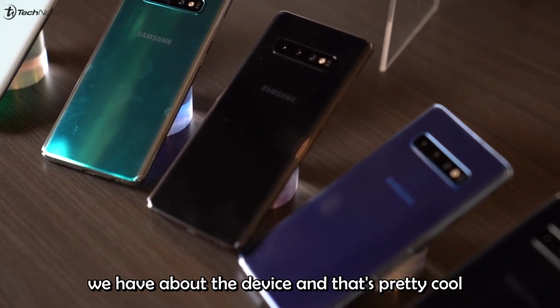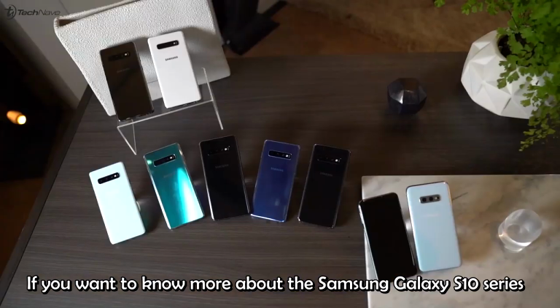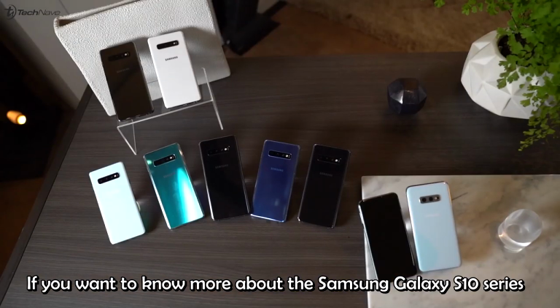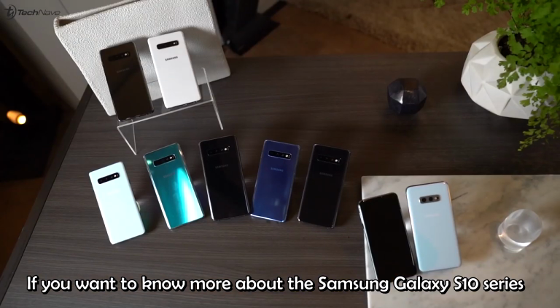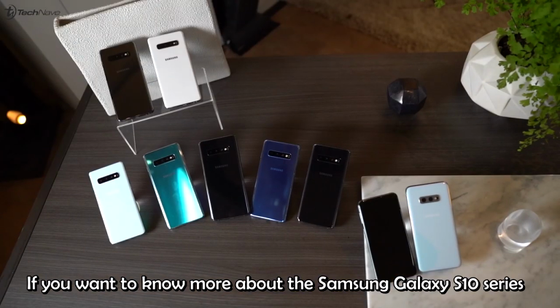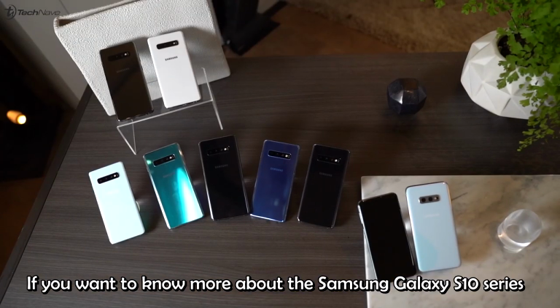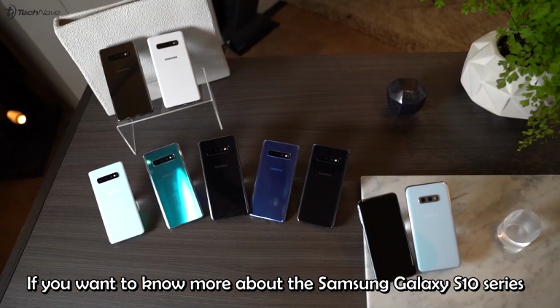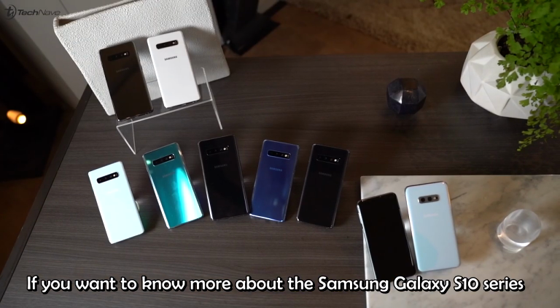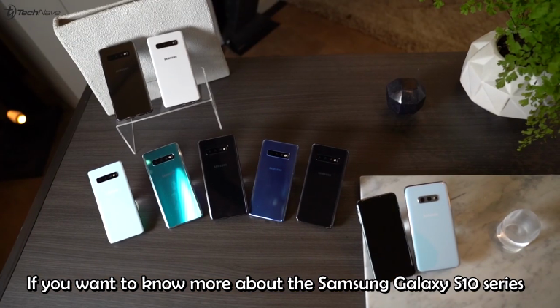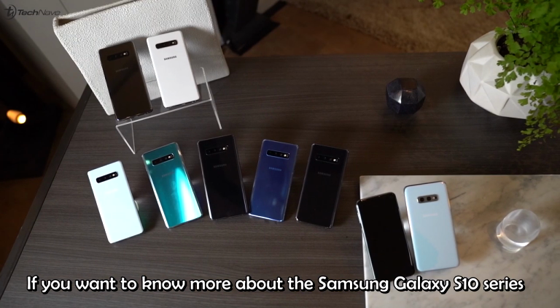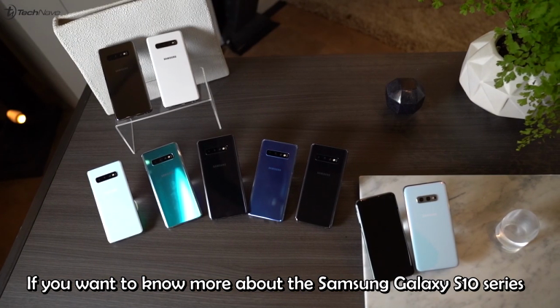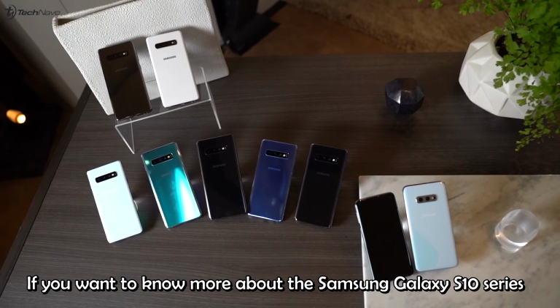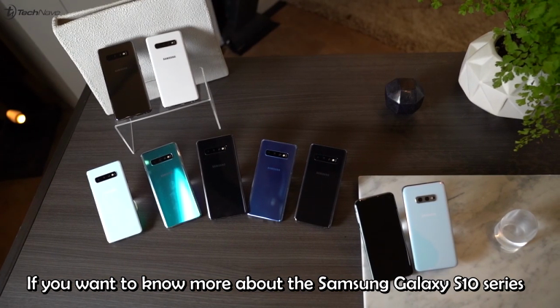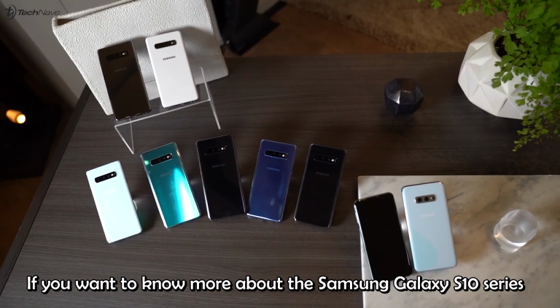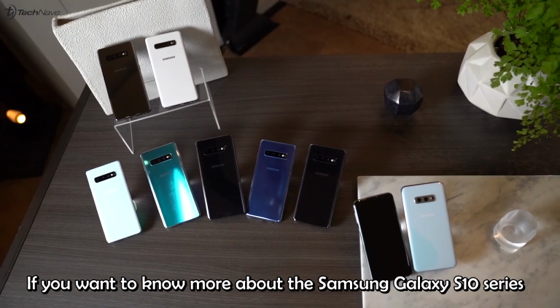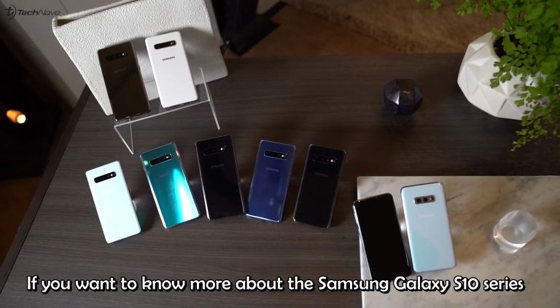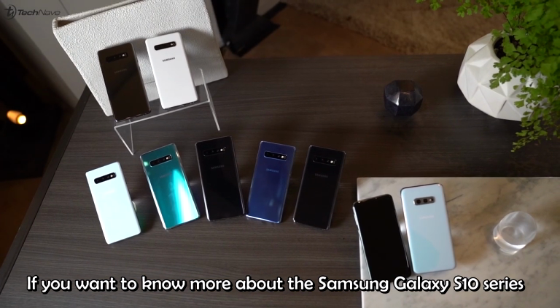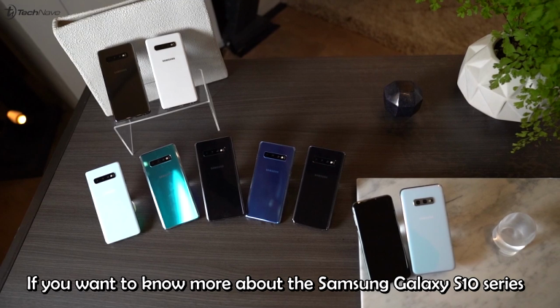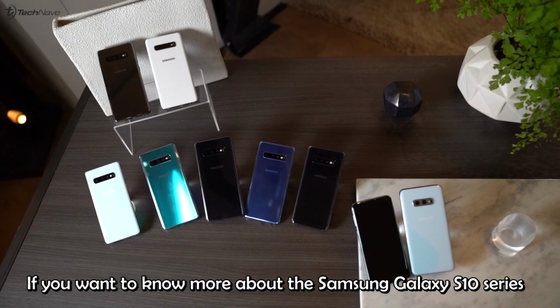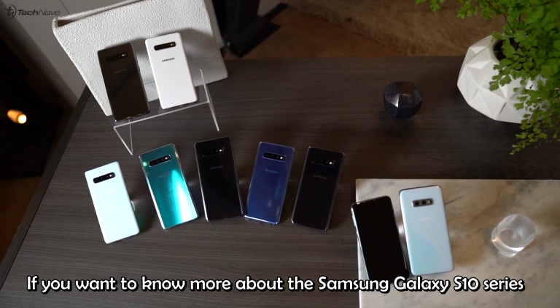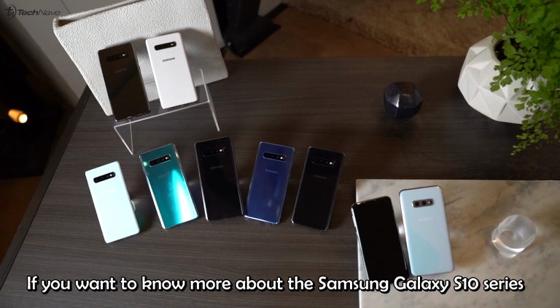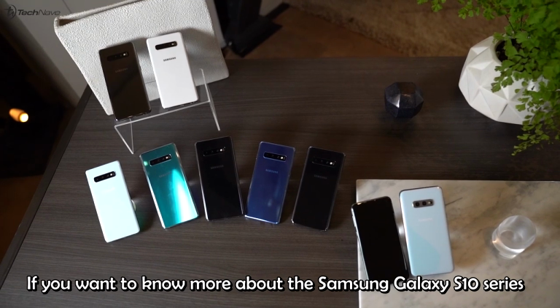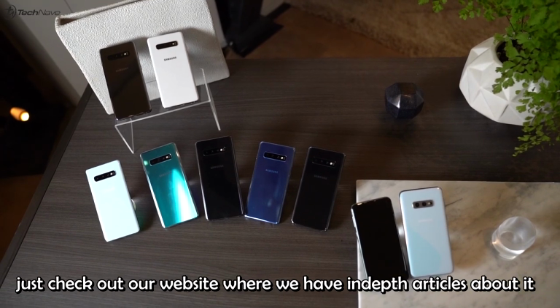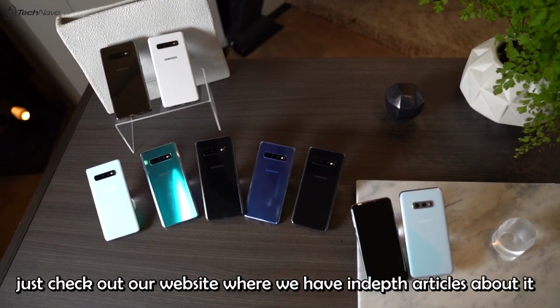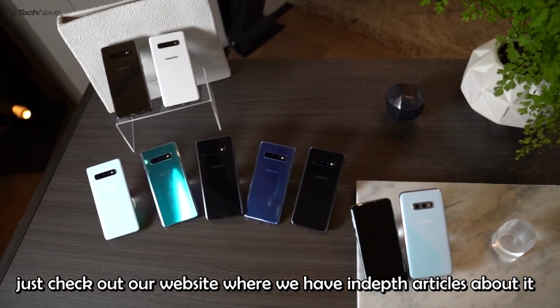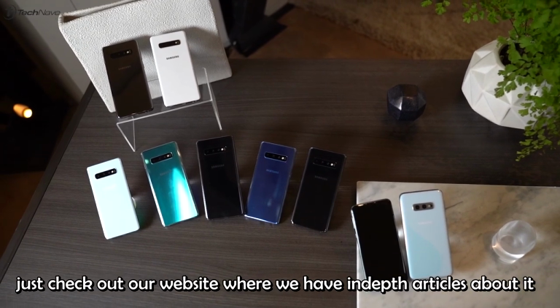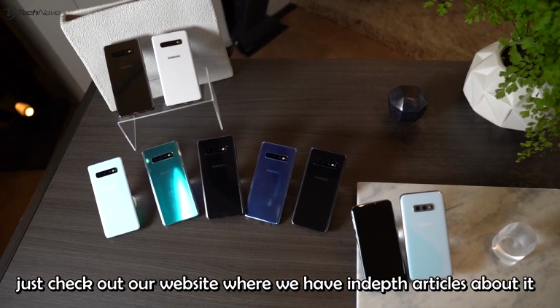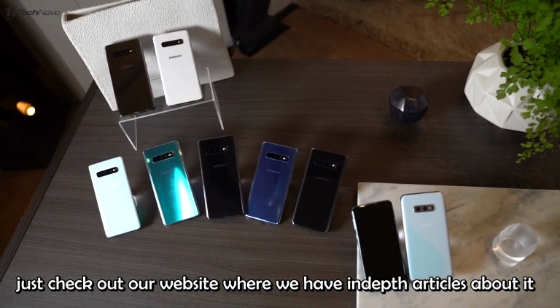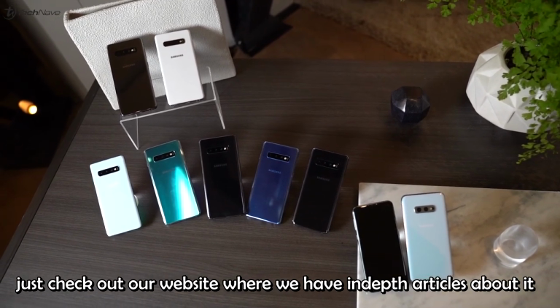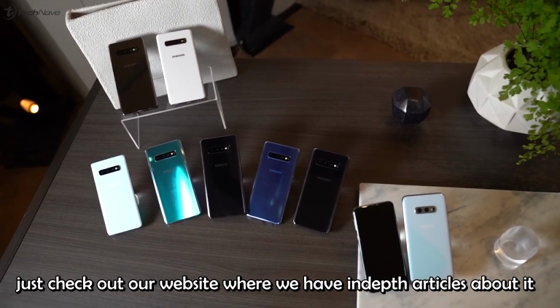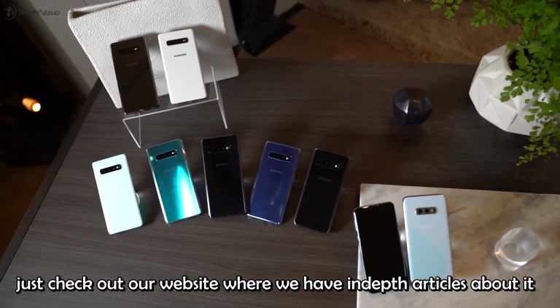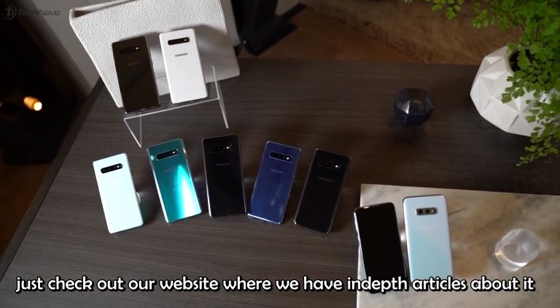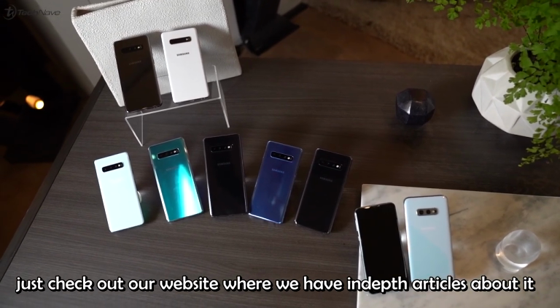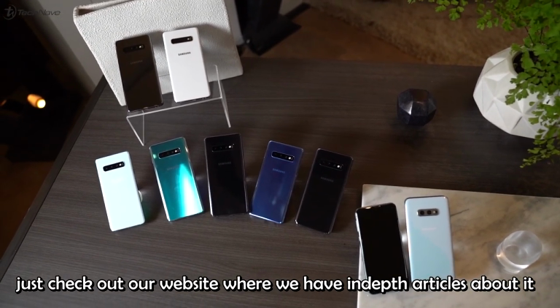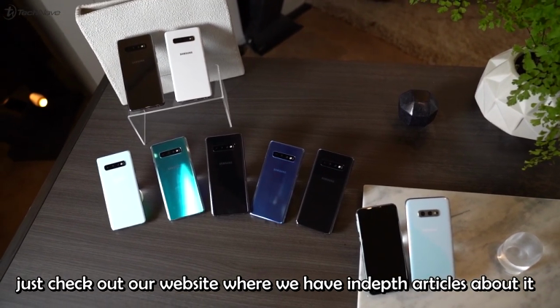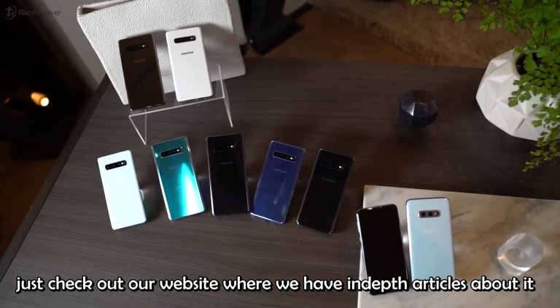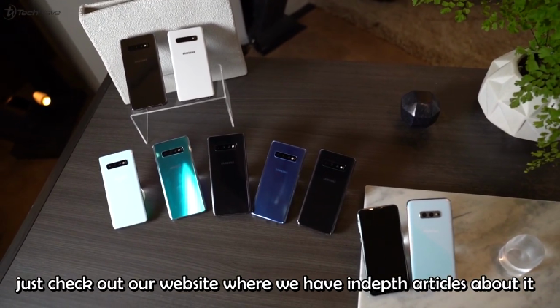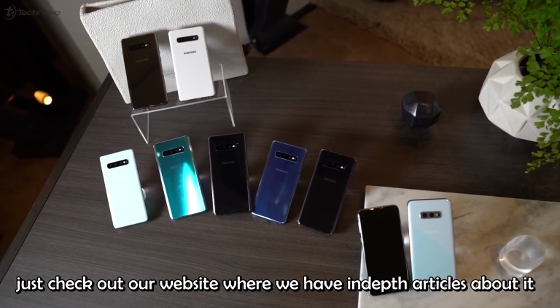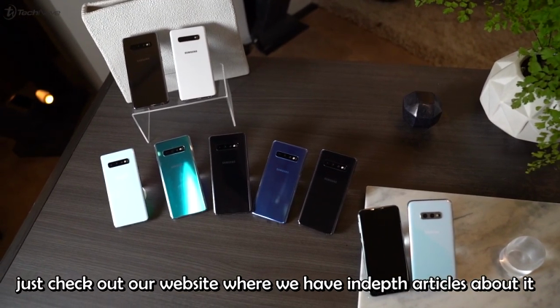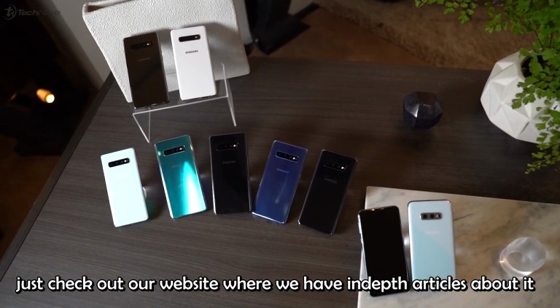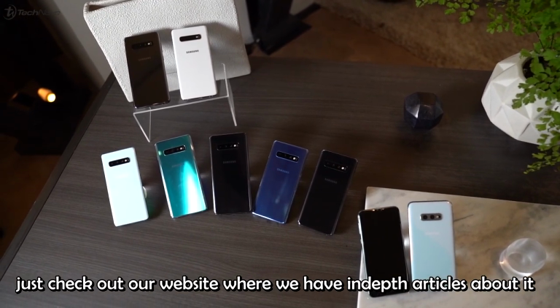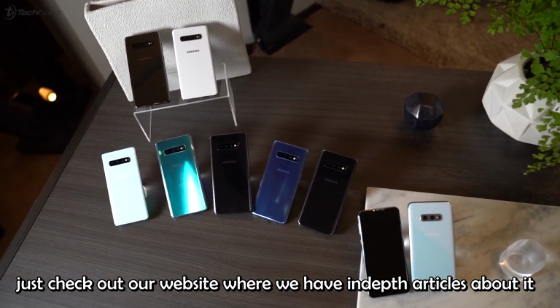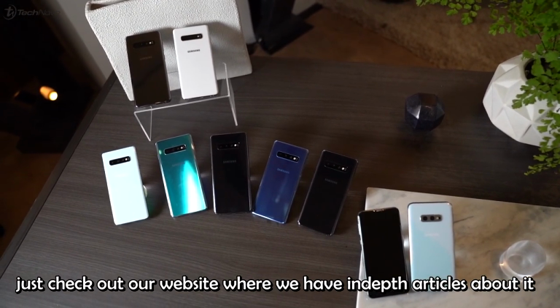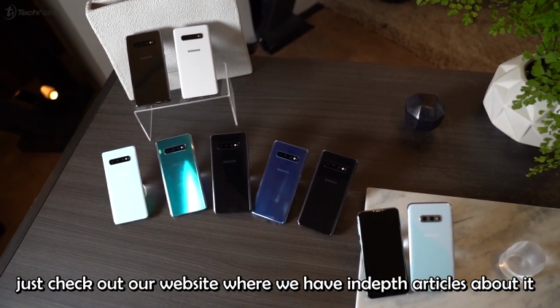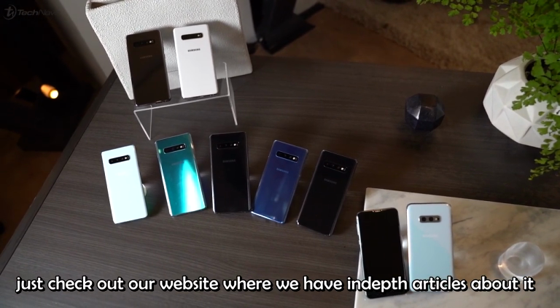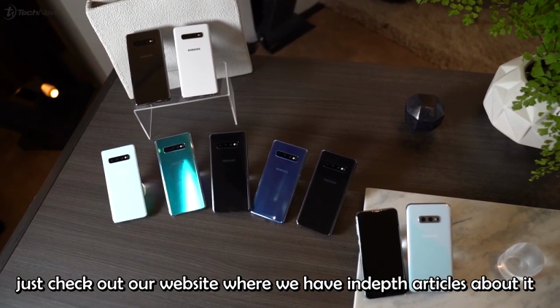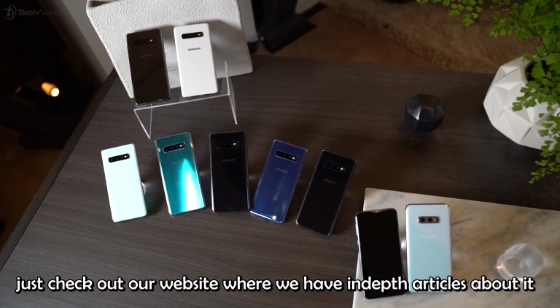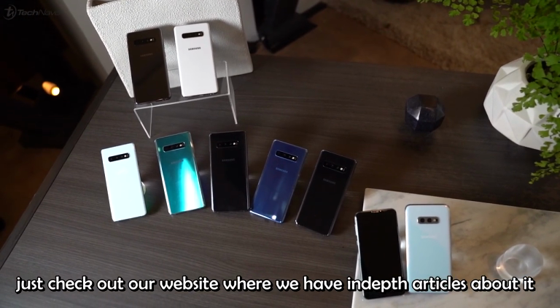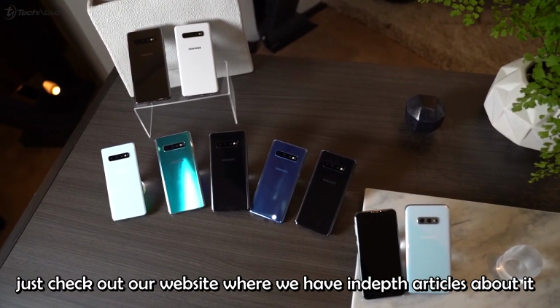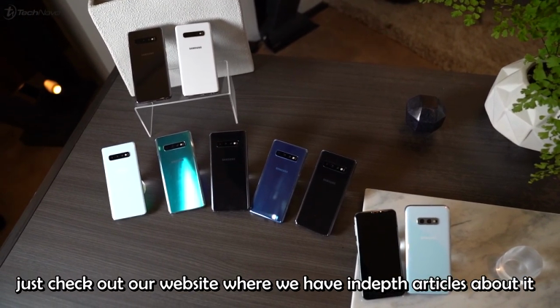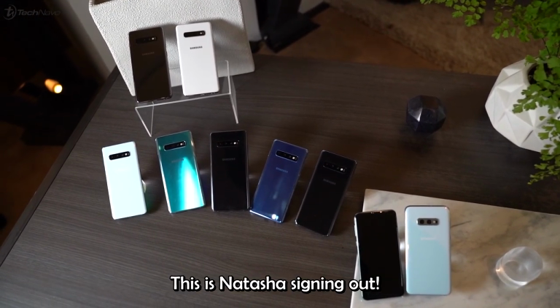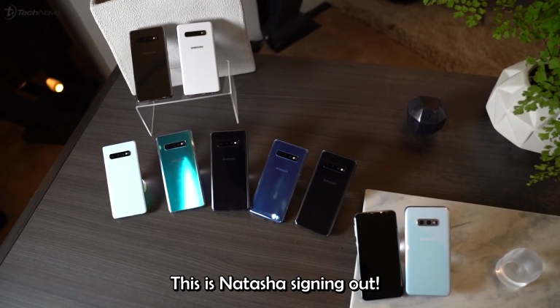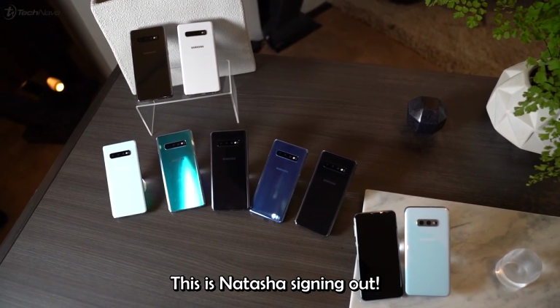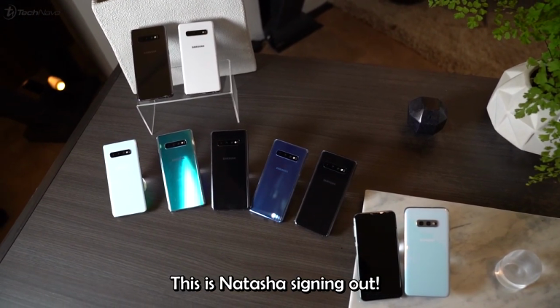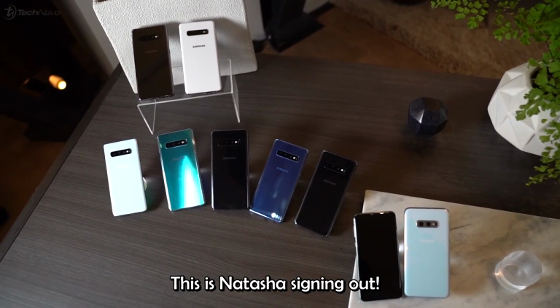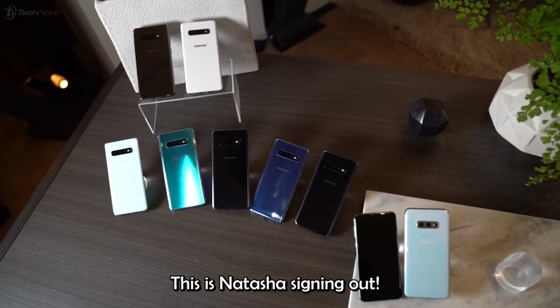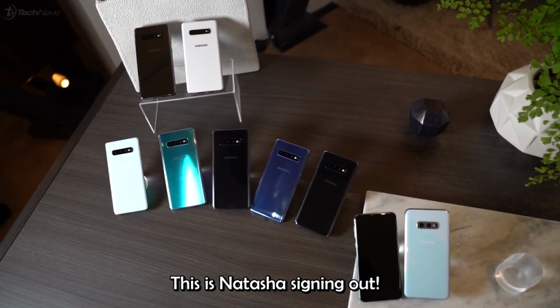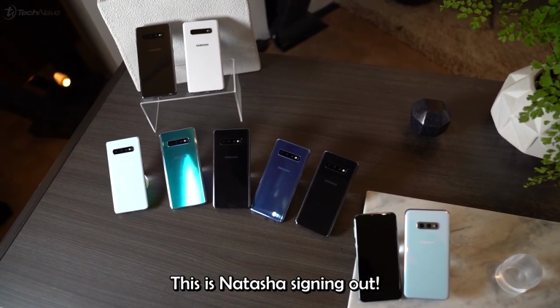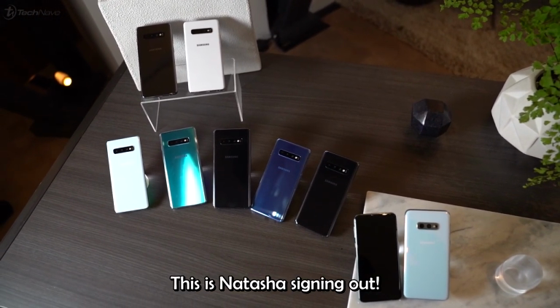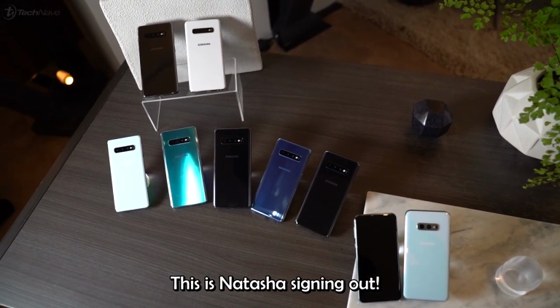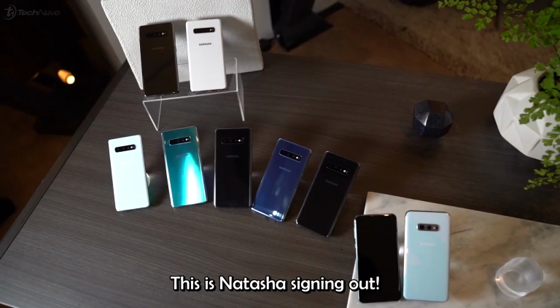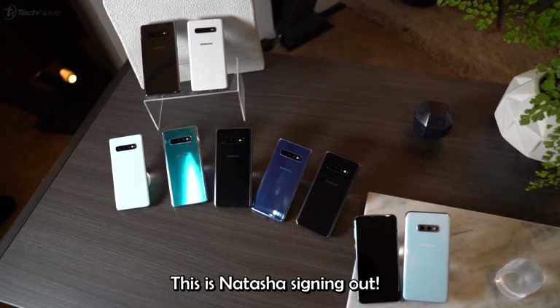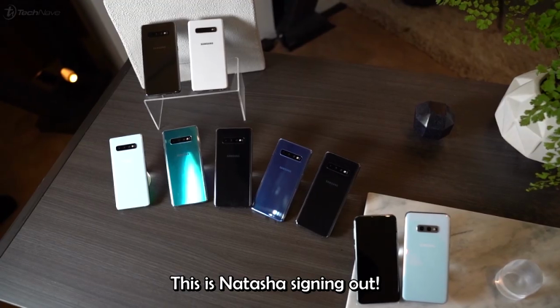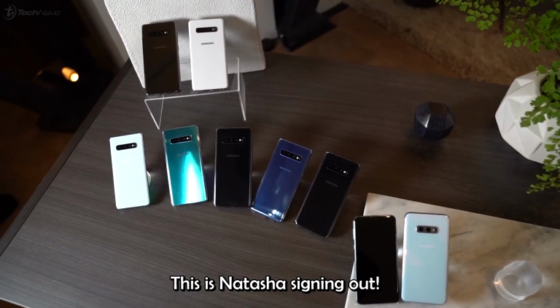If you want to know more about the Samsung Galaxy S10 series, just check out our website where we have in-depth articles about it. This is Natasha, signing out.